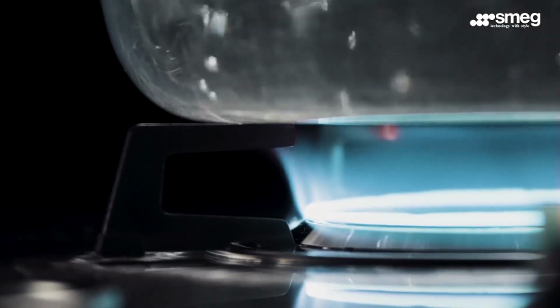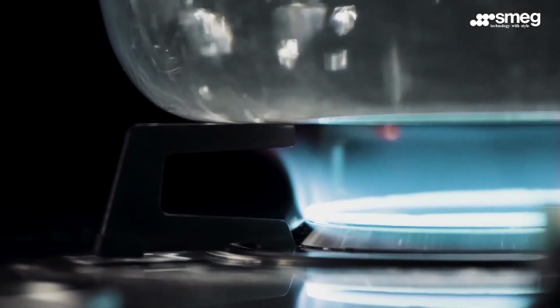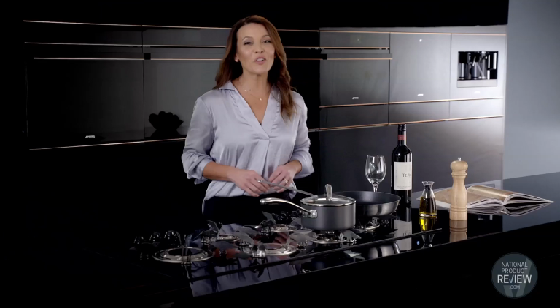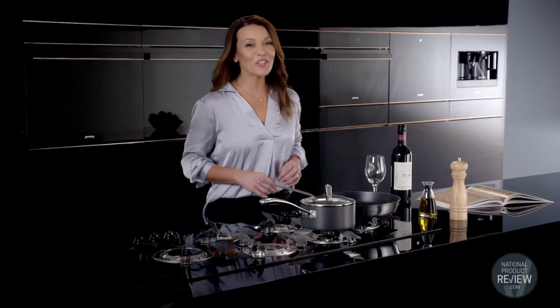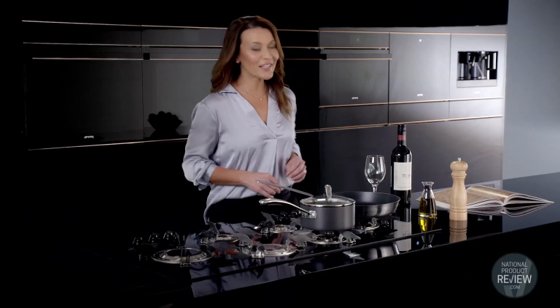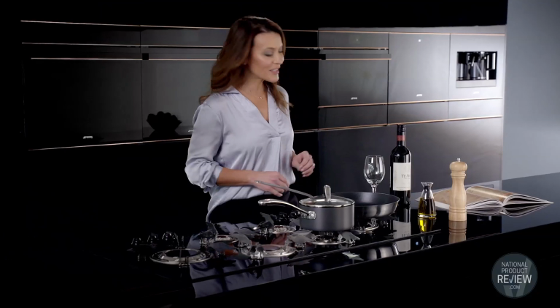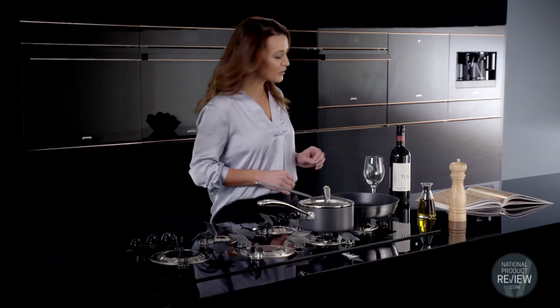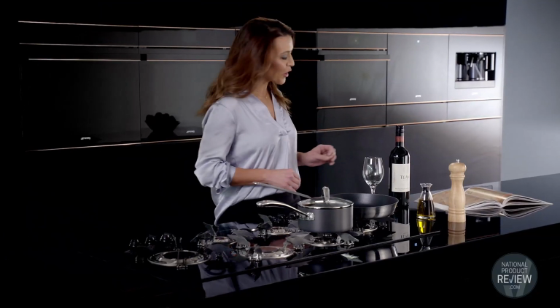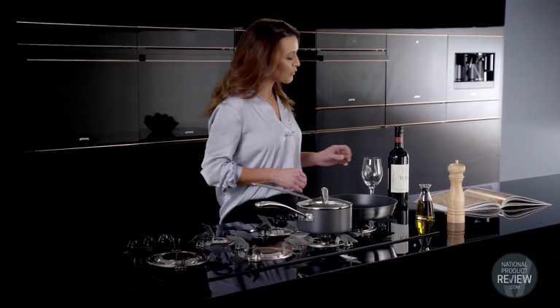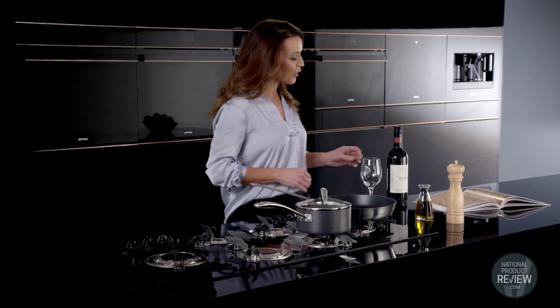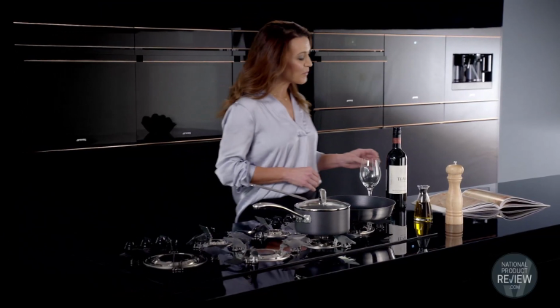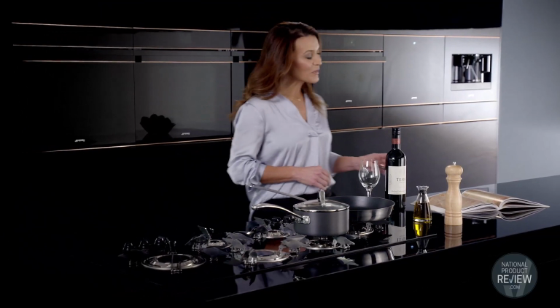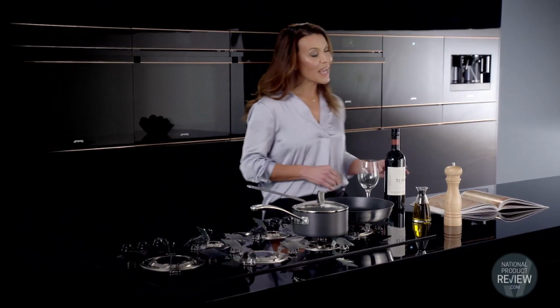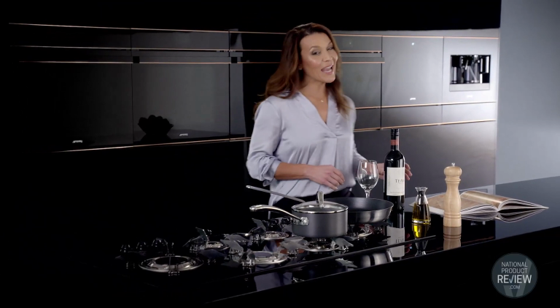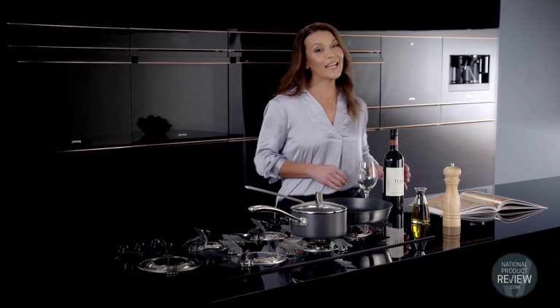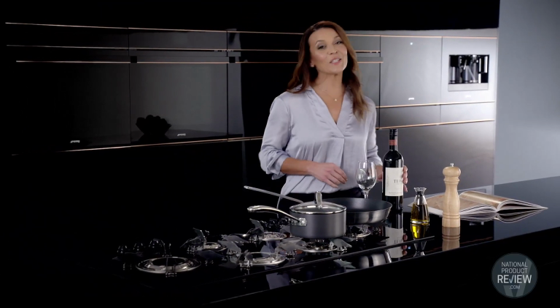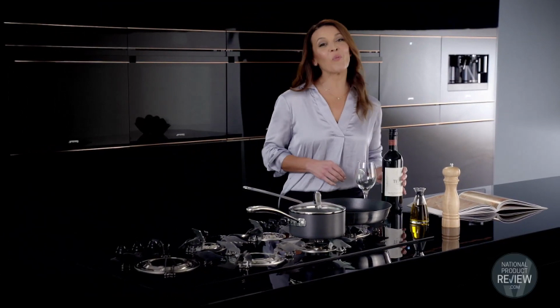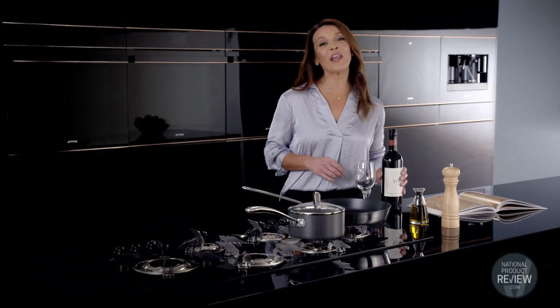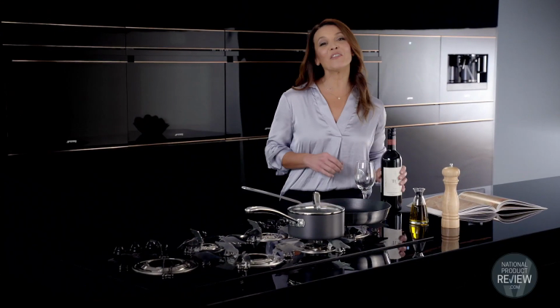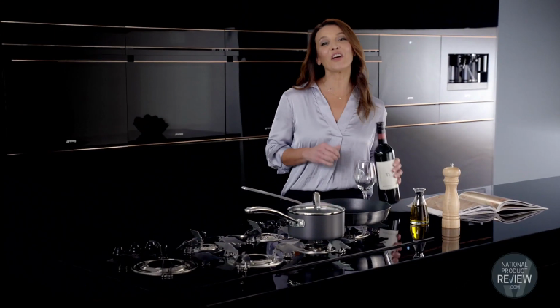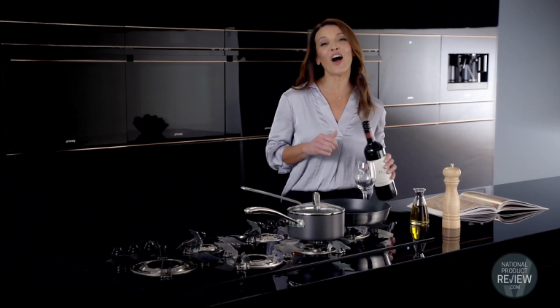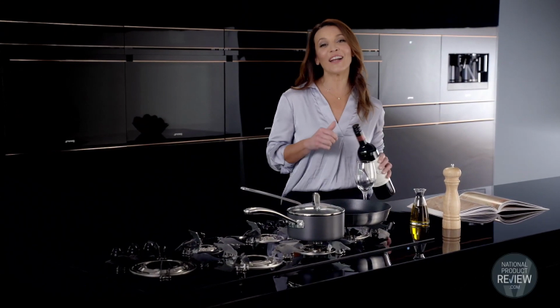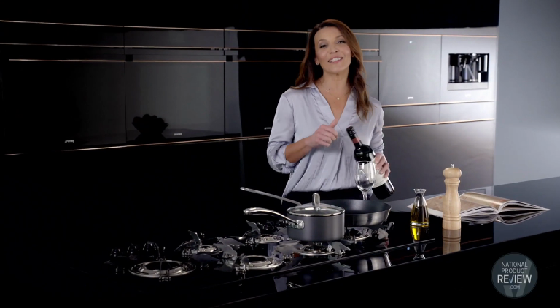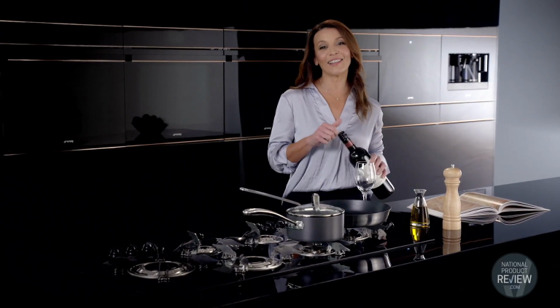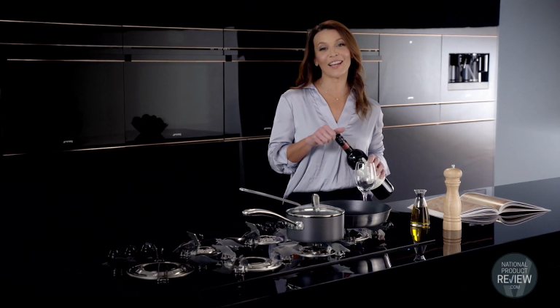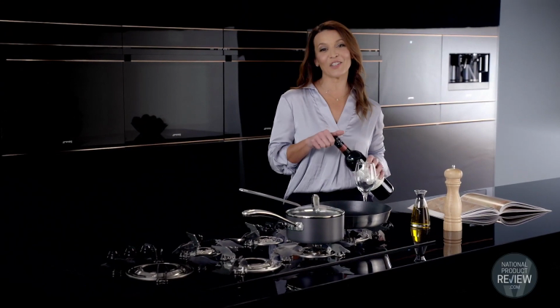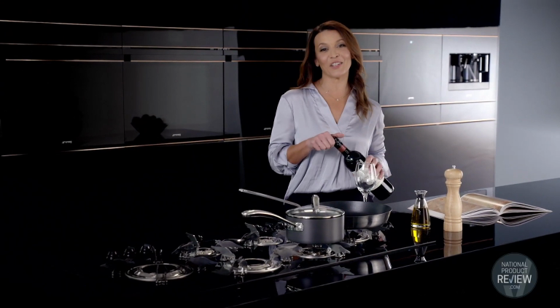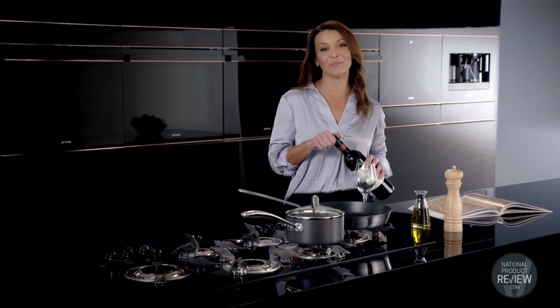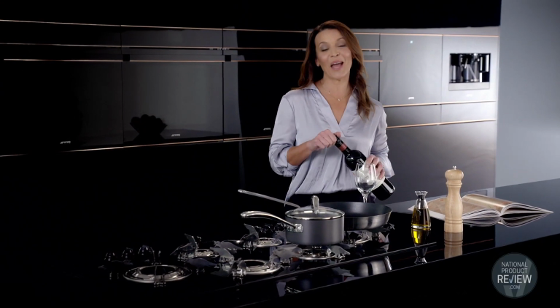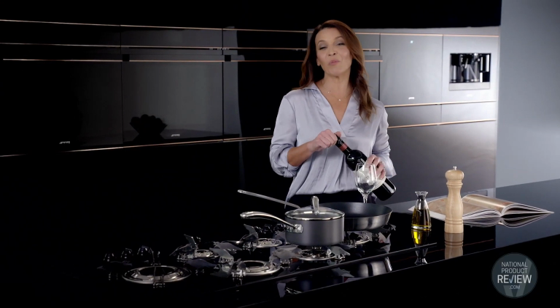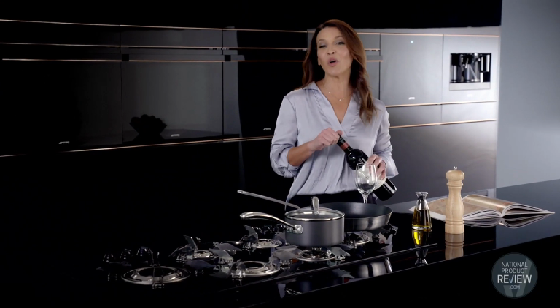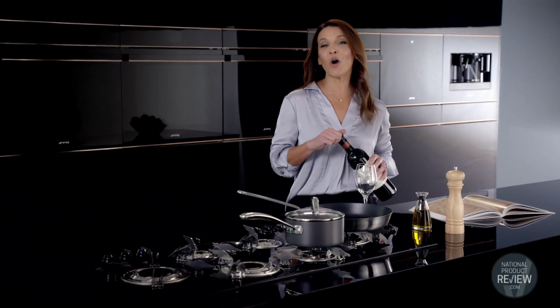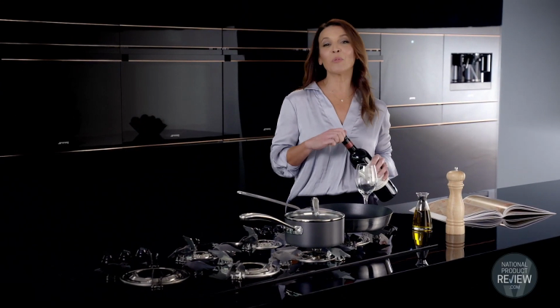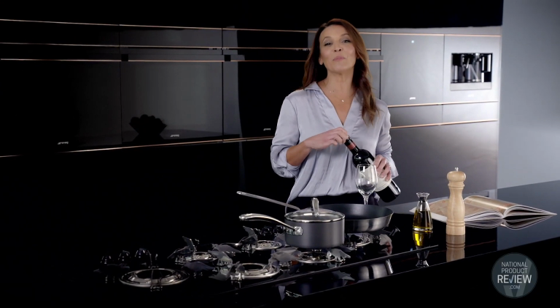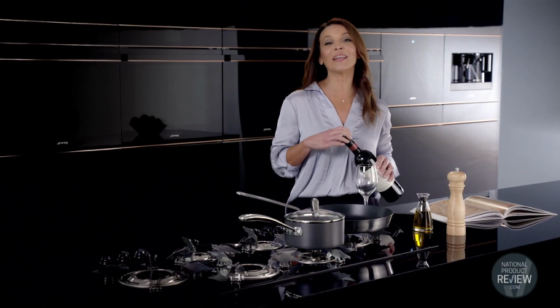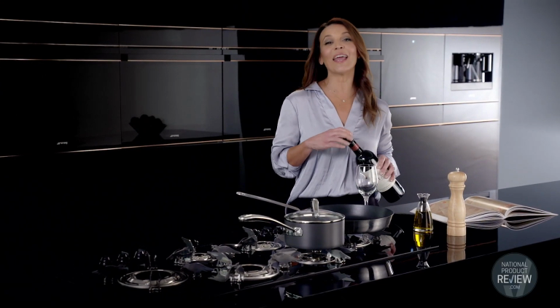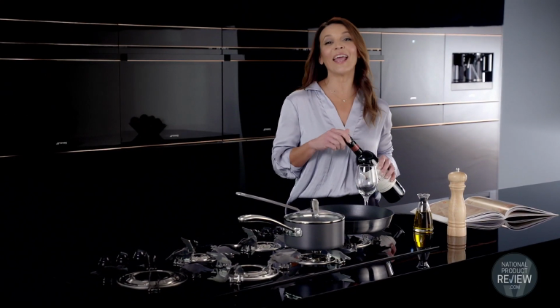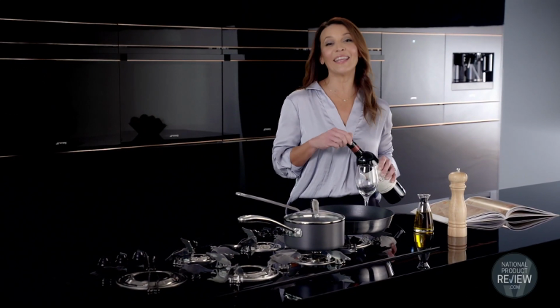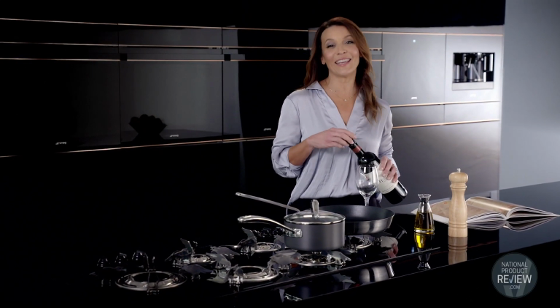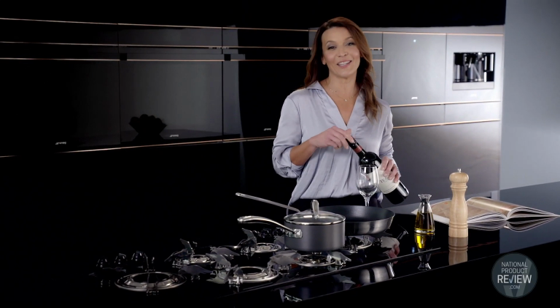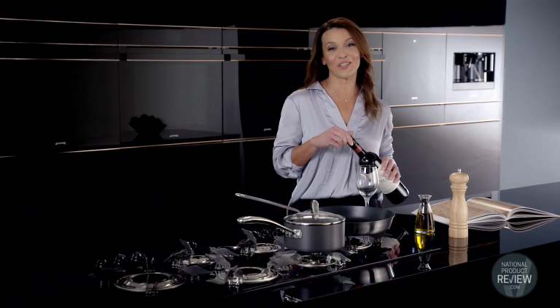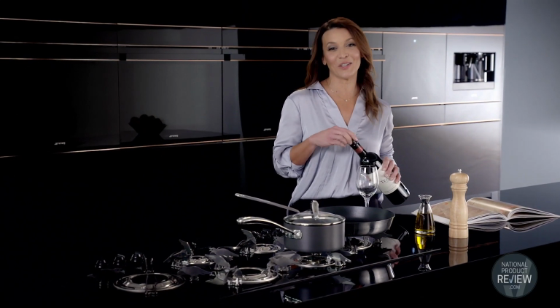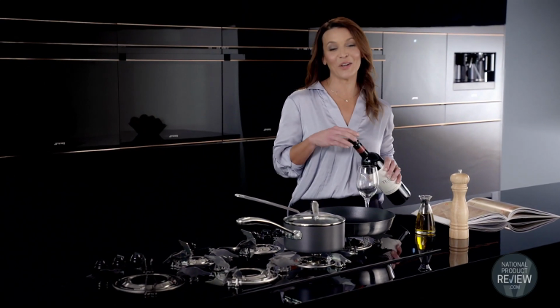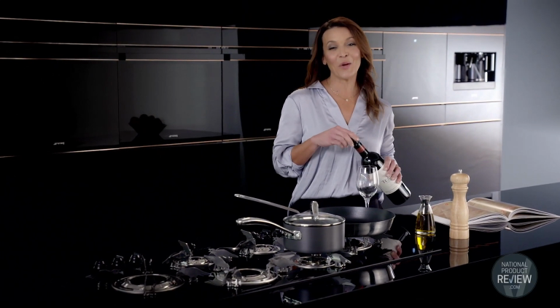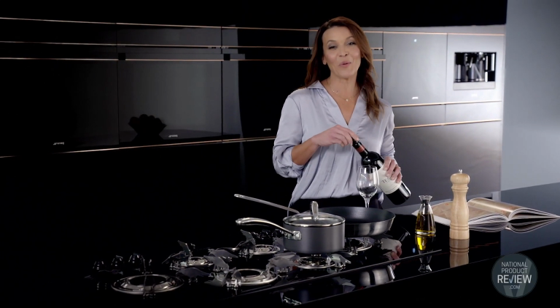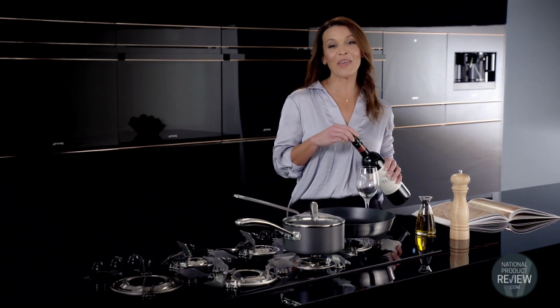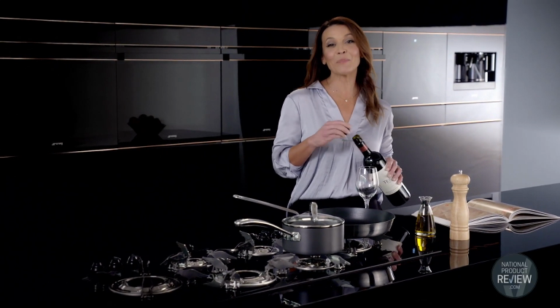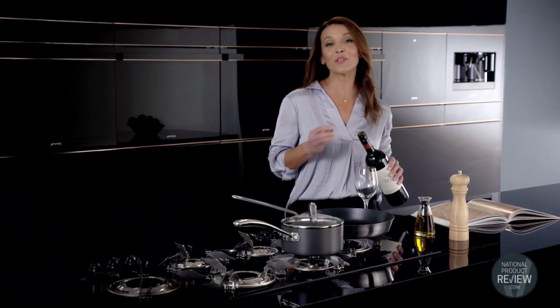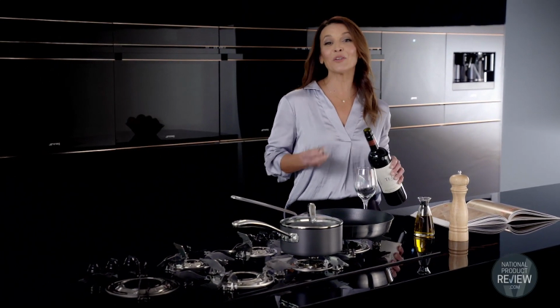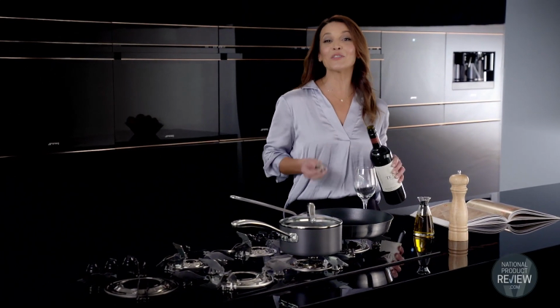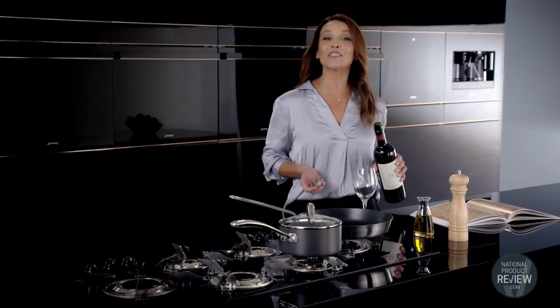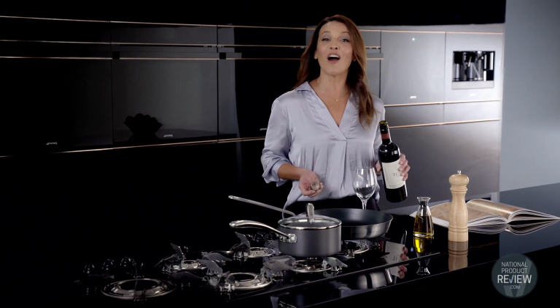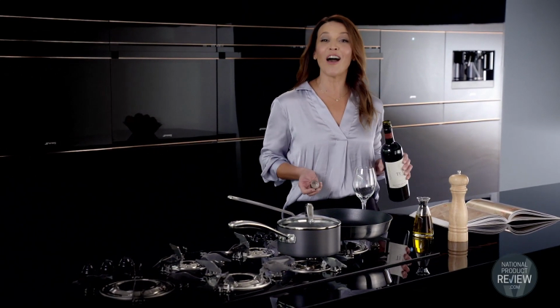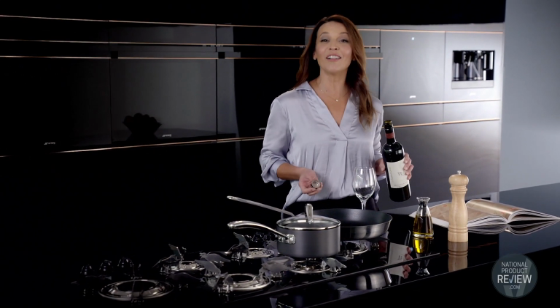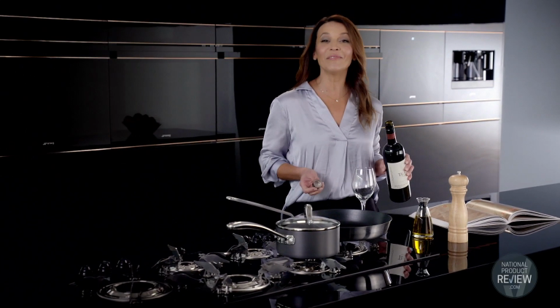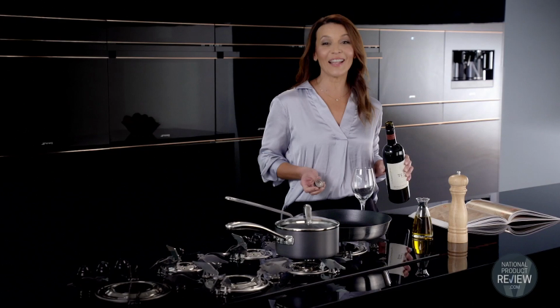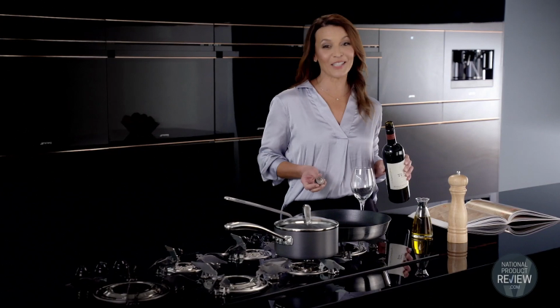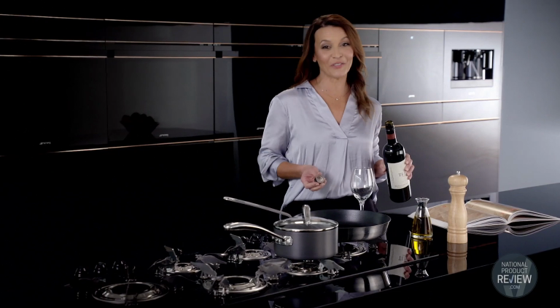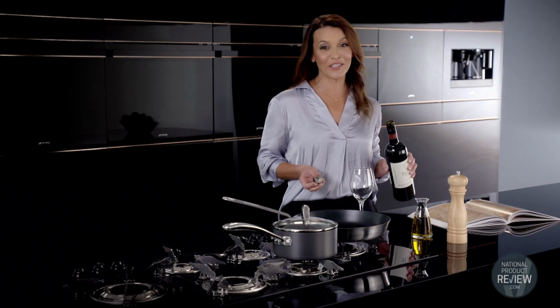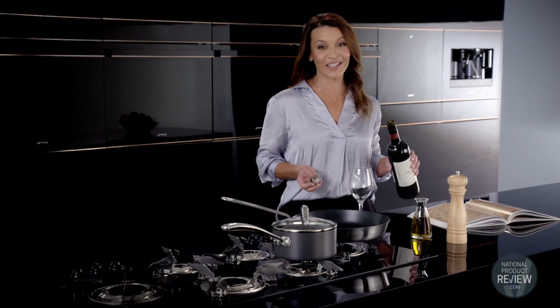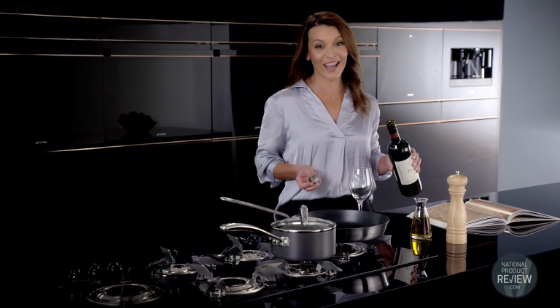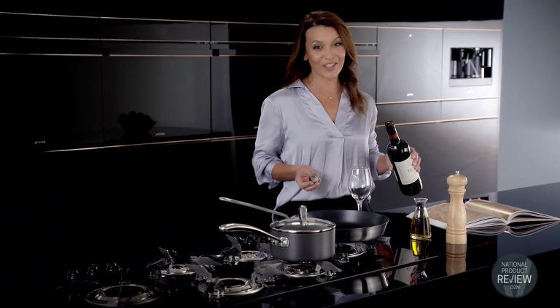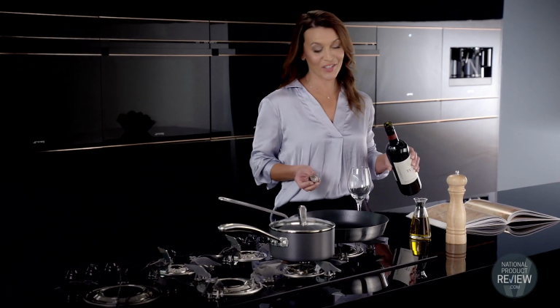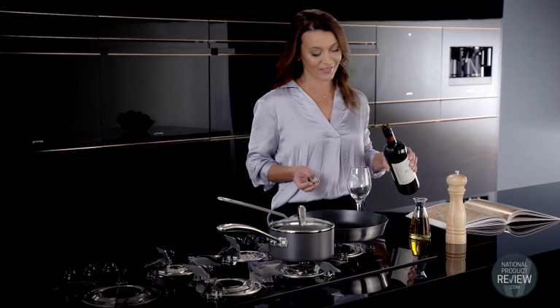Dolce Stil Novo. It's a one-of-a-kind collection and will complement any kitchen with absolute style and sophistication.